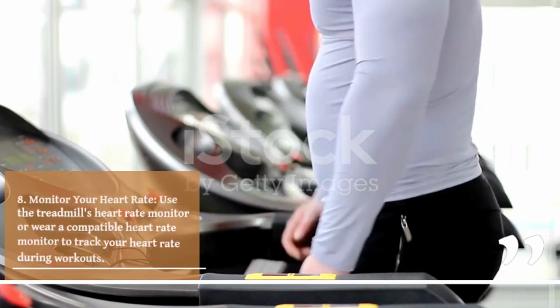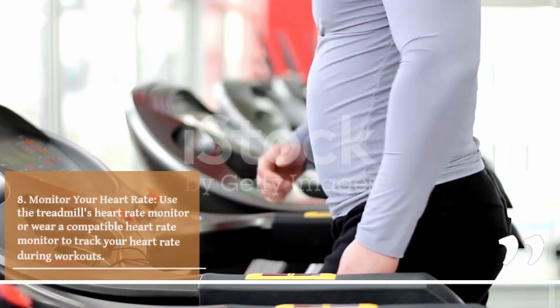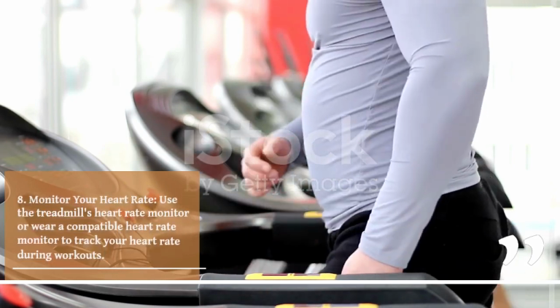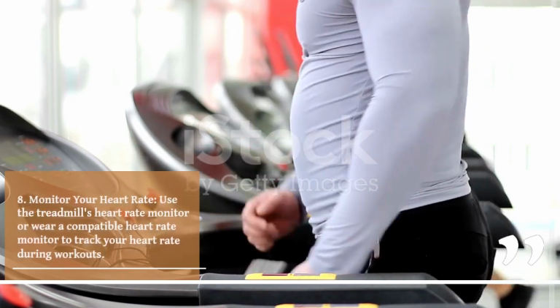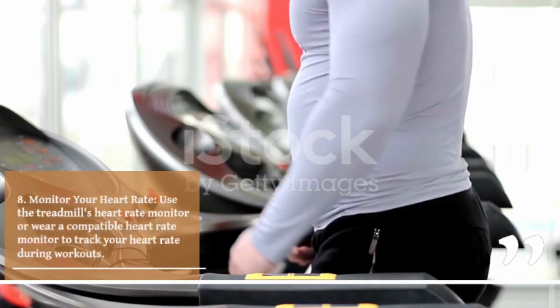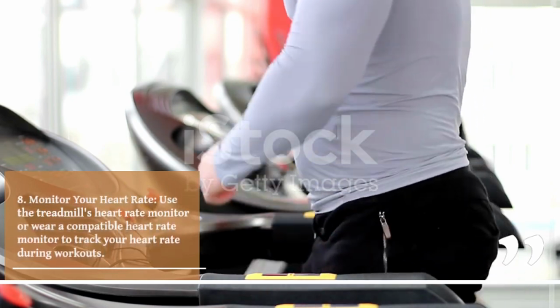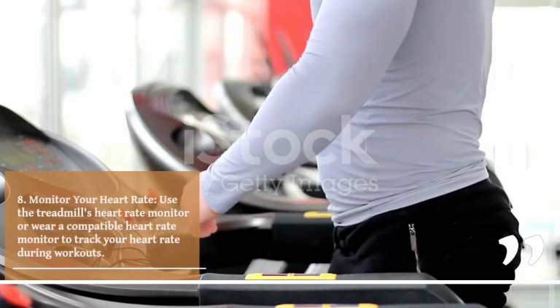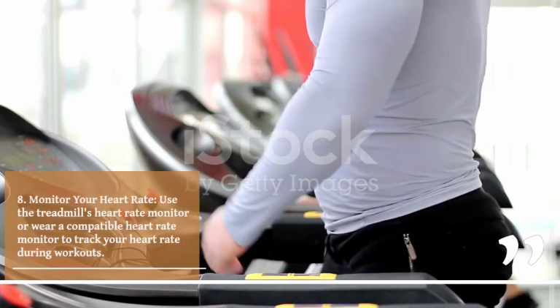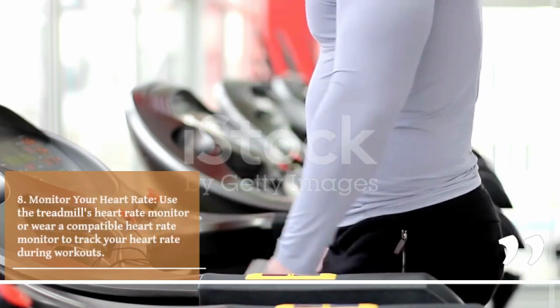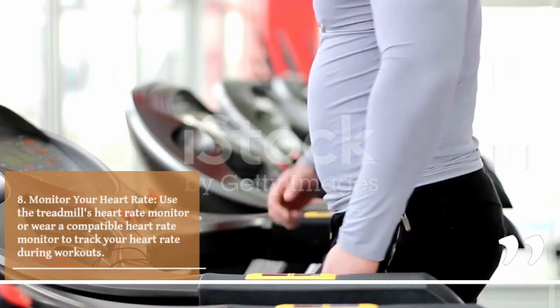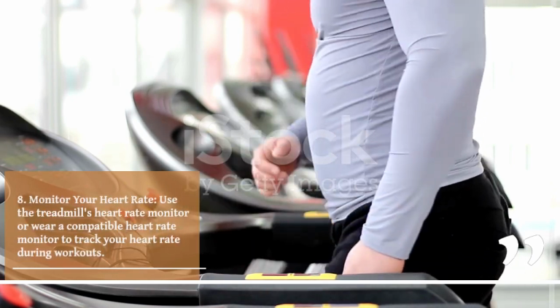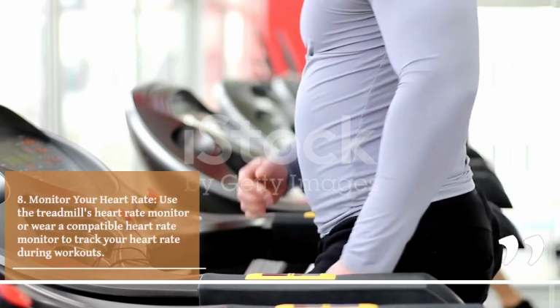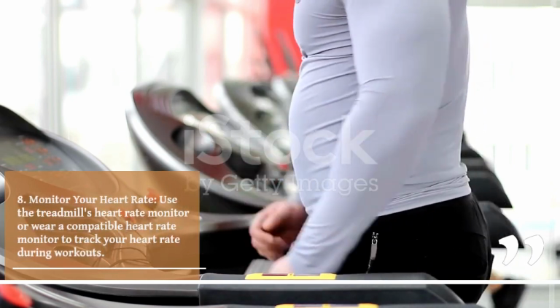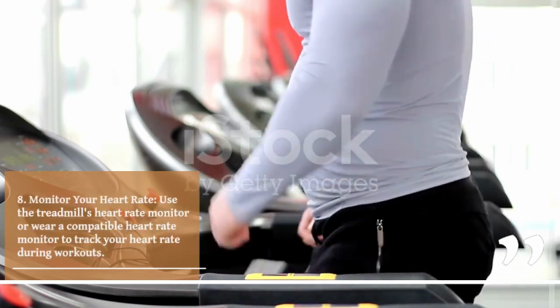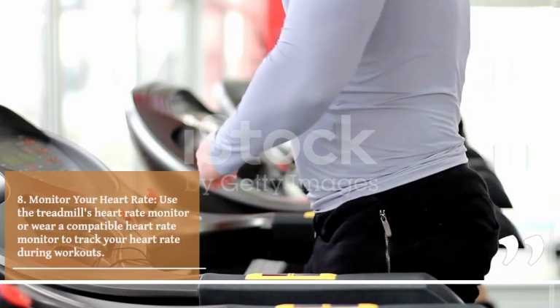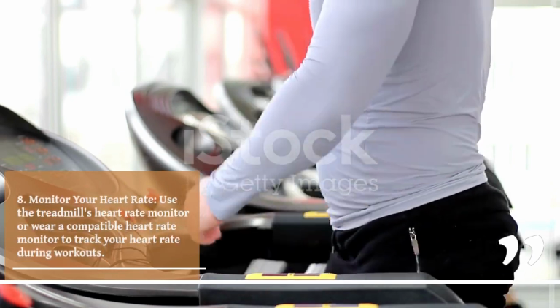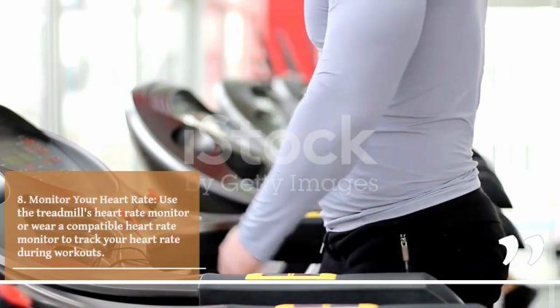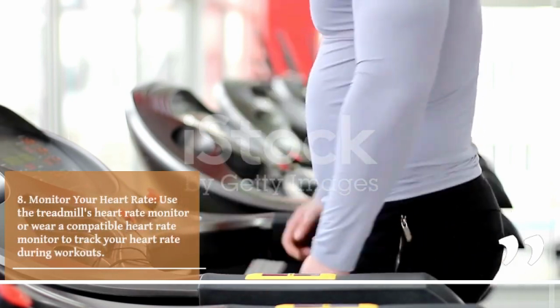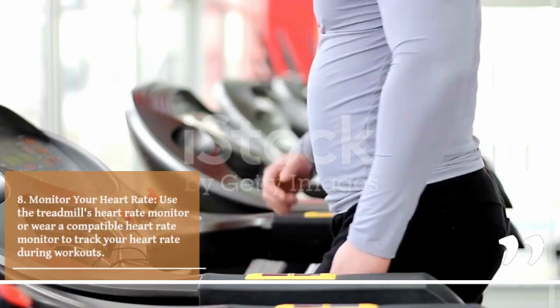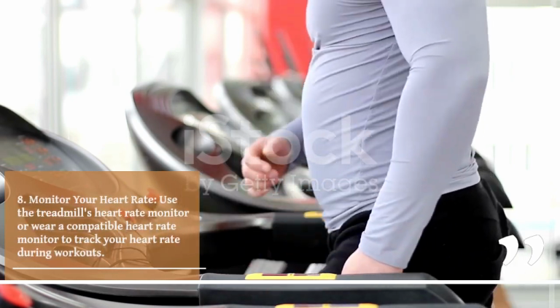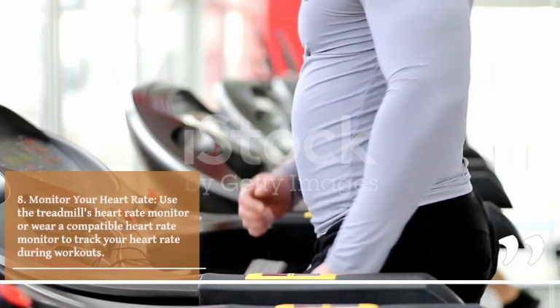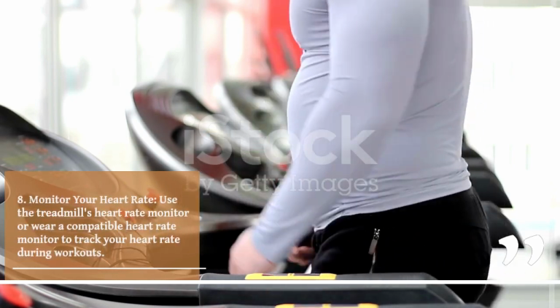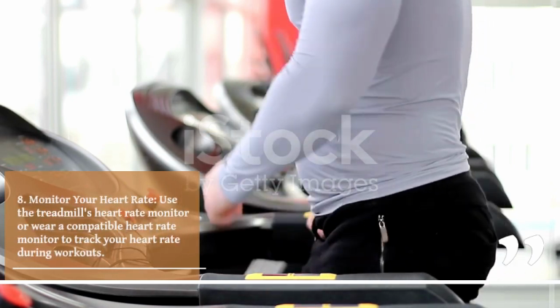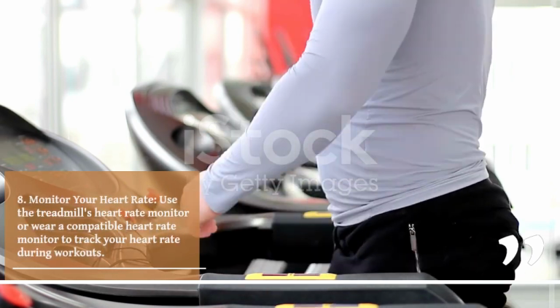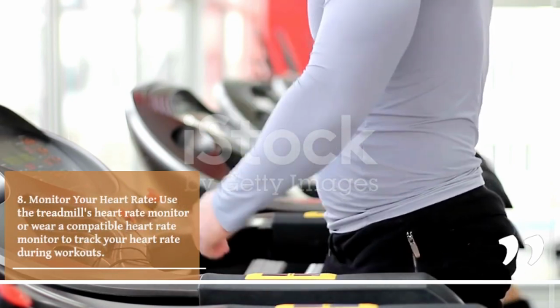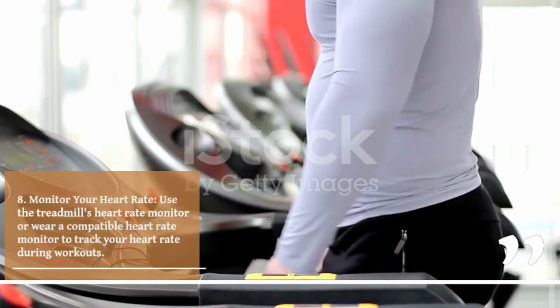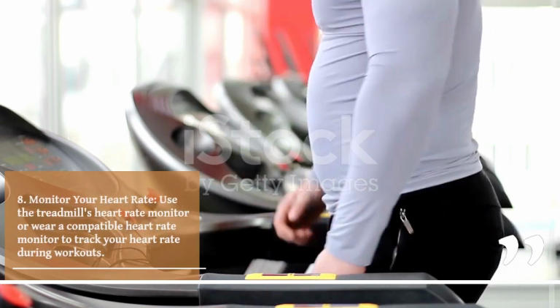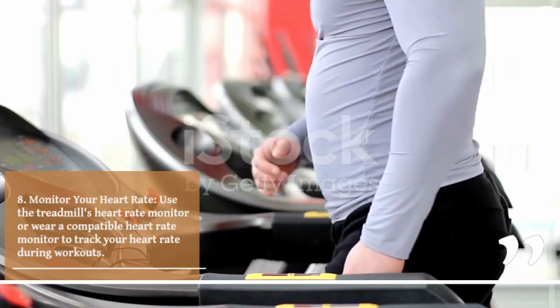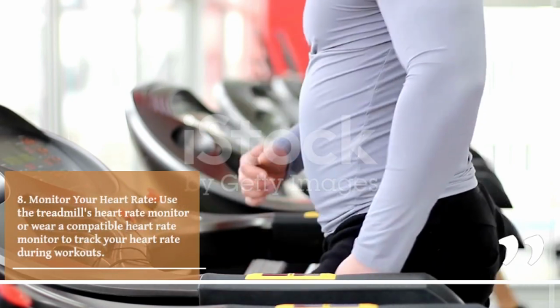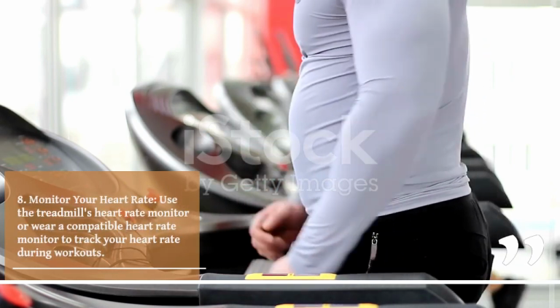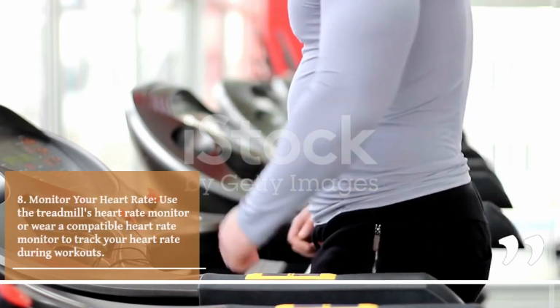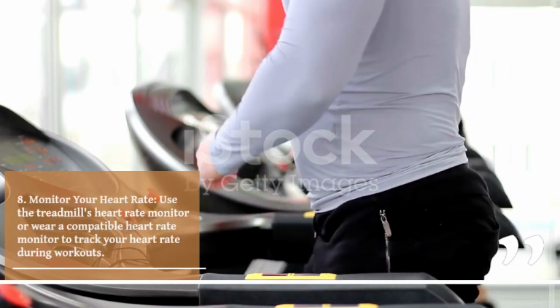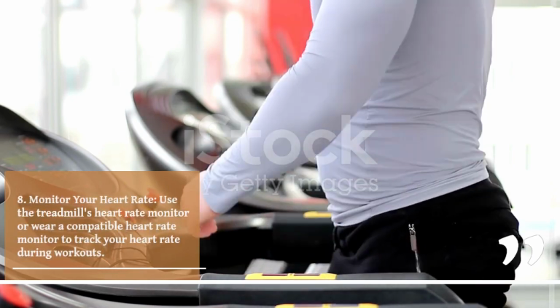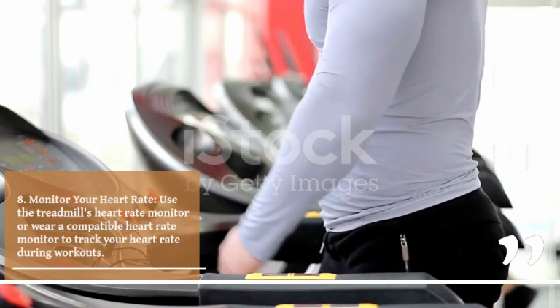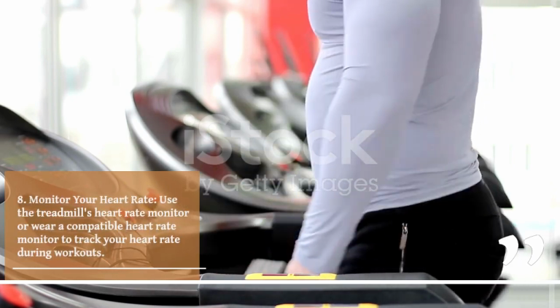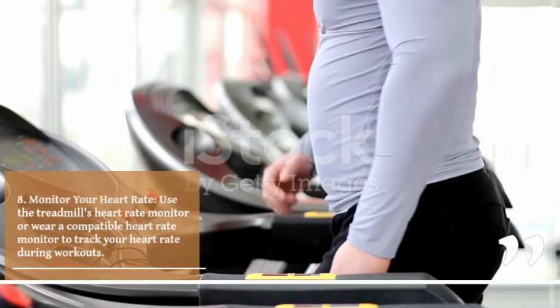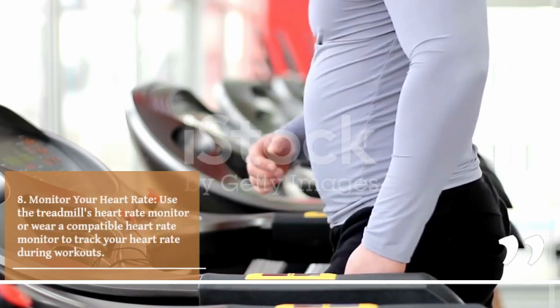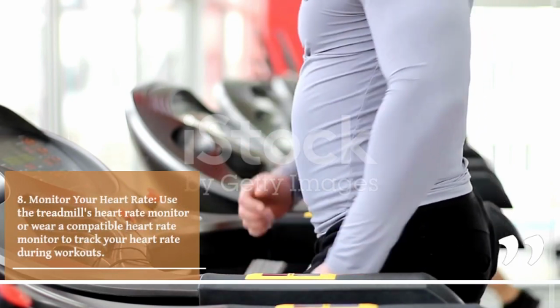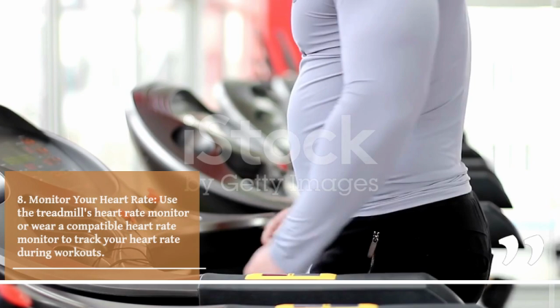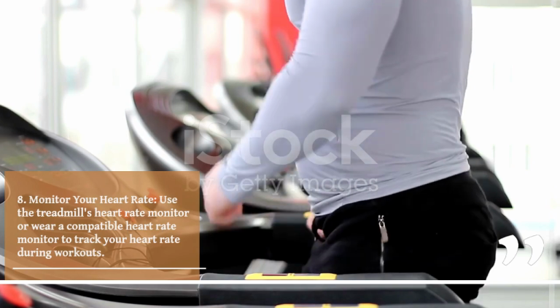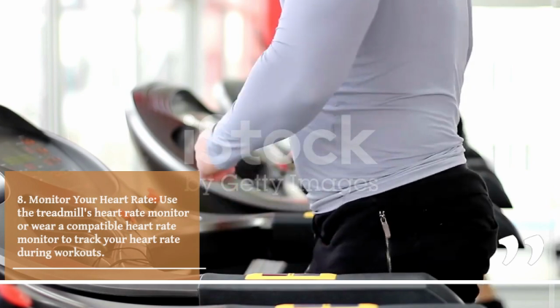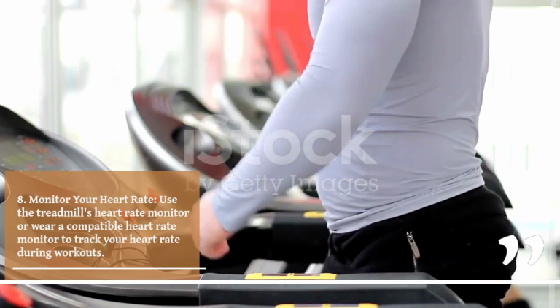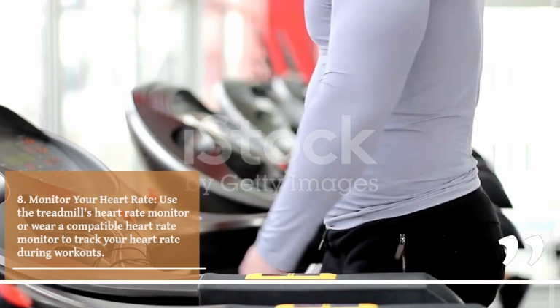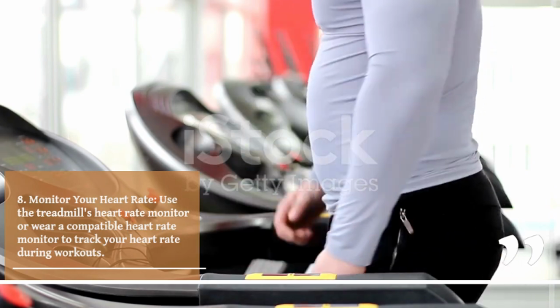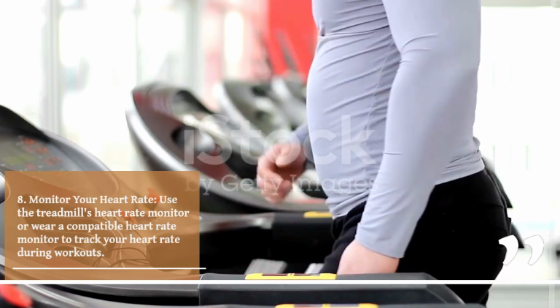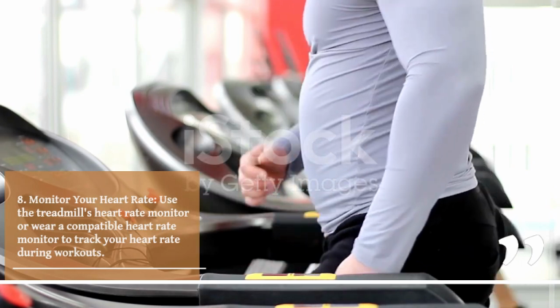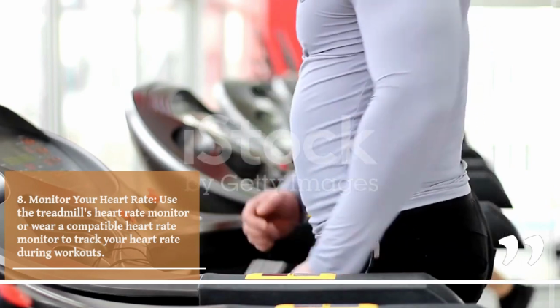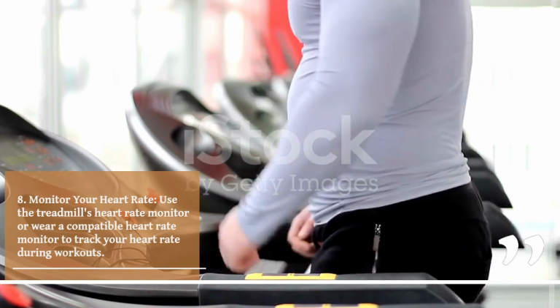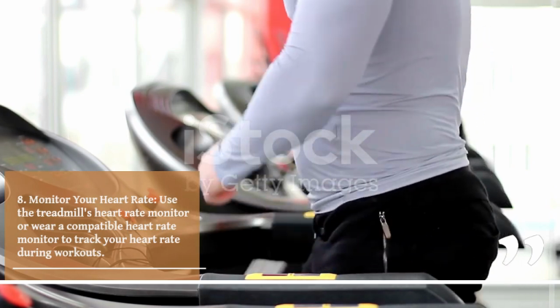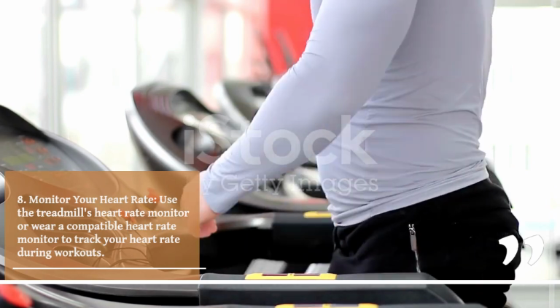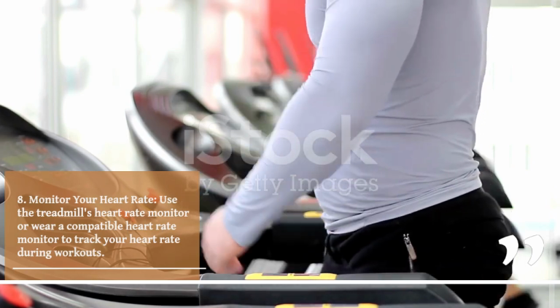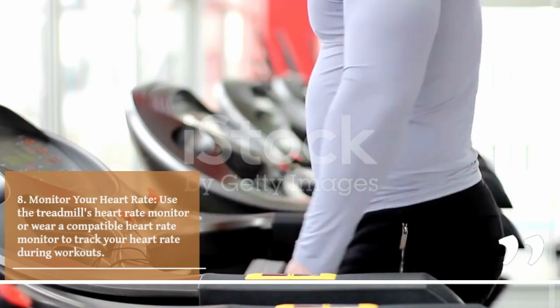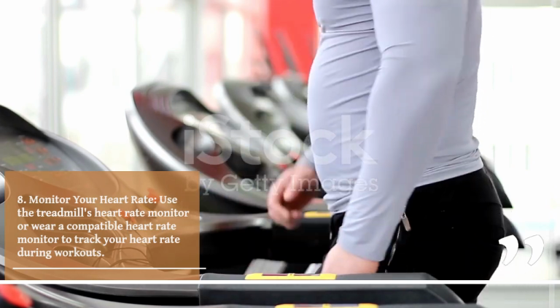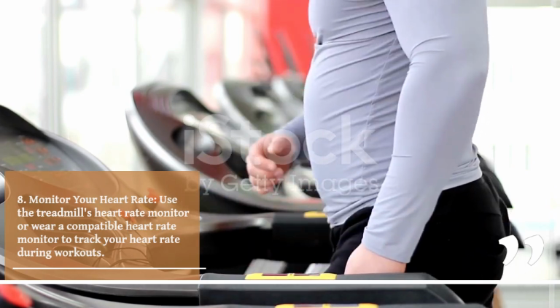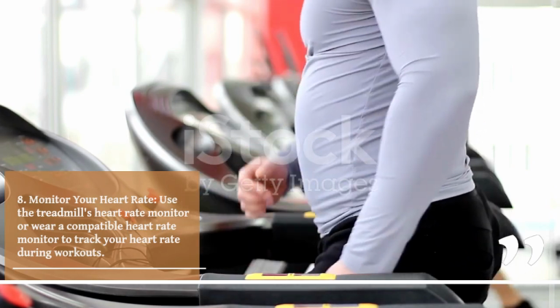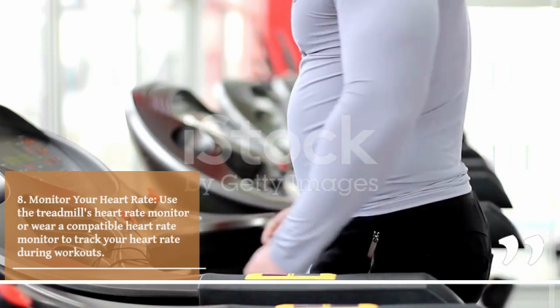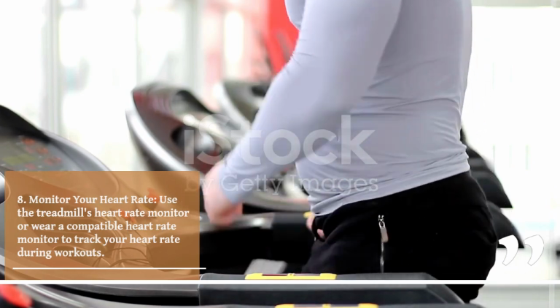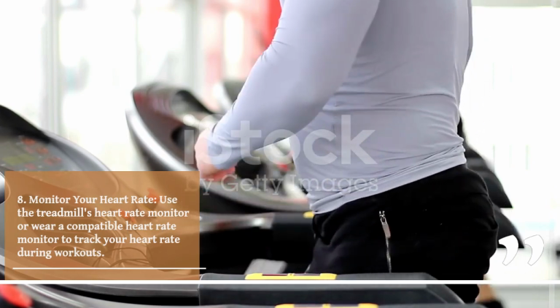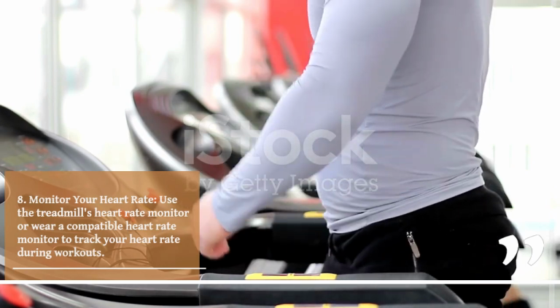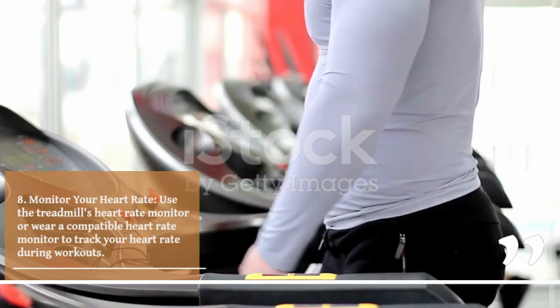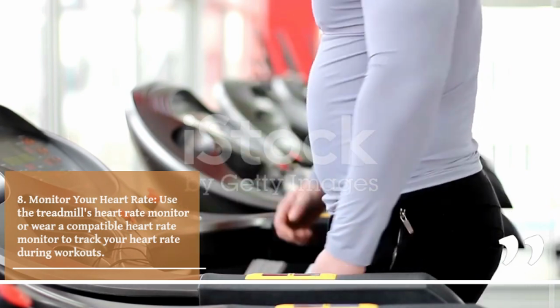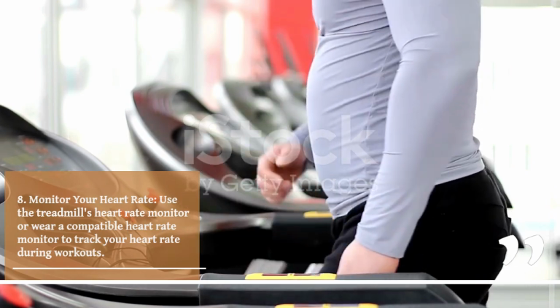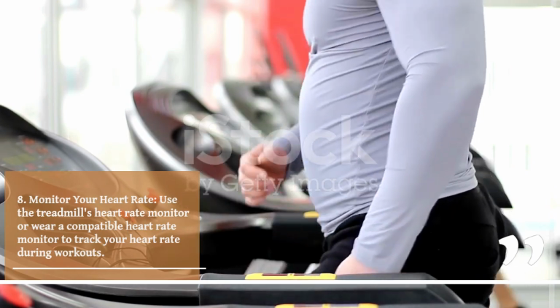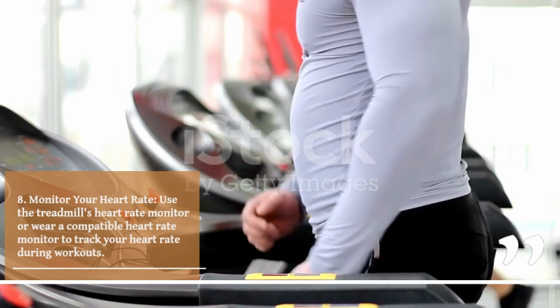8. Monitor your heart rate. Use the treadmill's heart rate monitor or wear a compatible heart rate monitor to track your heart rate during workouts.